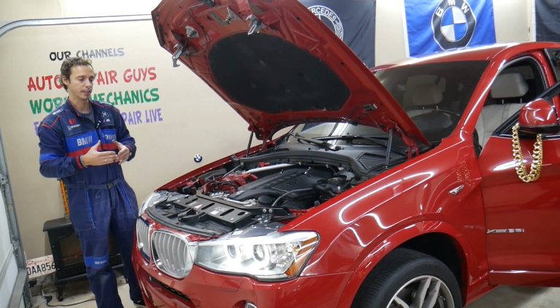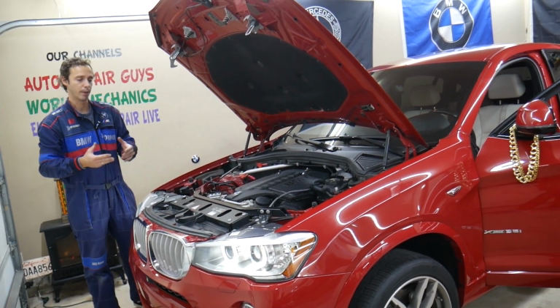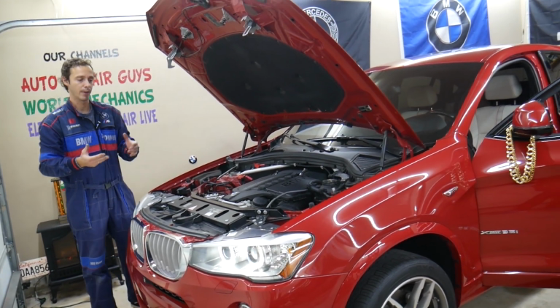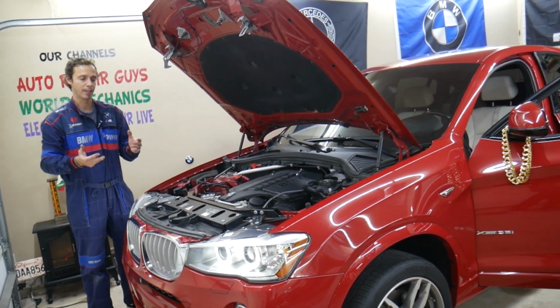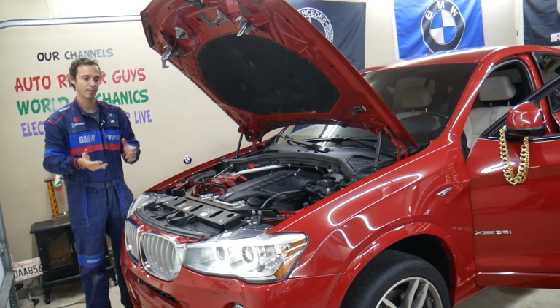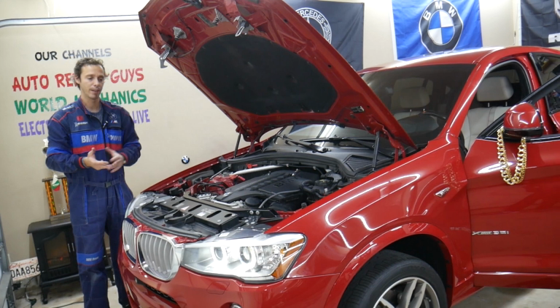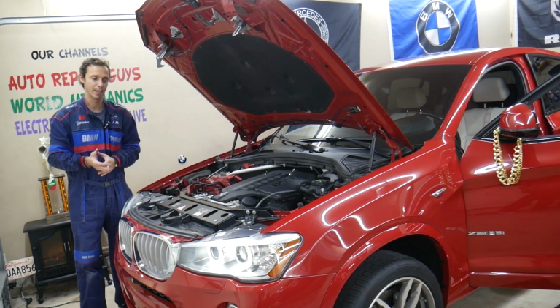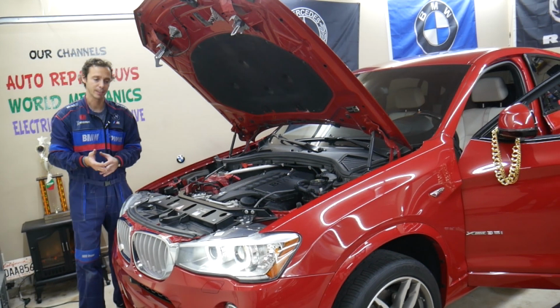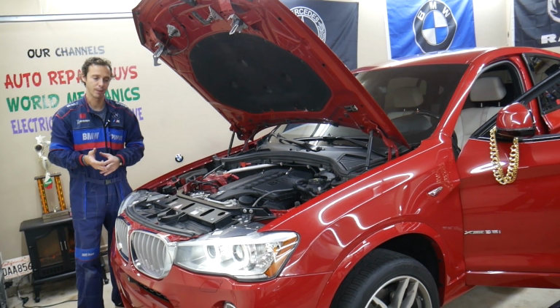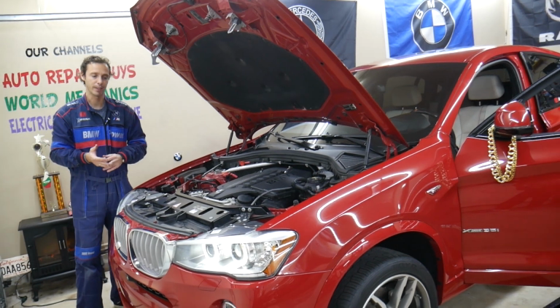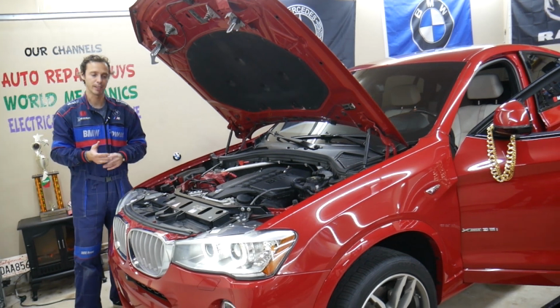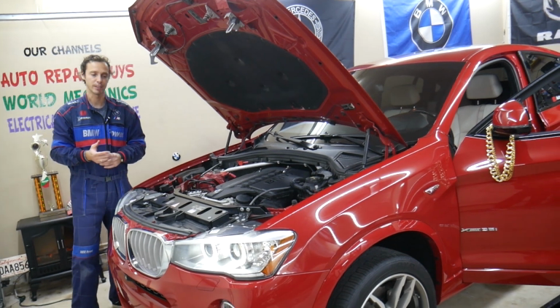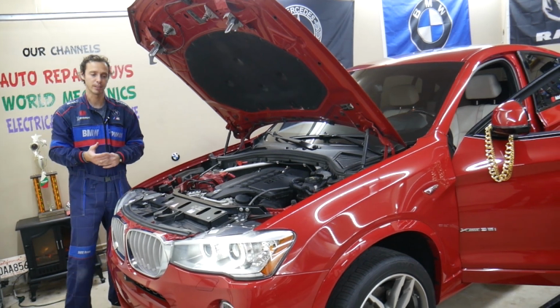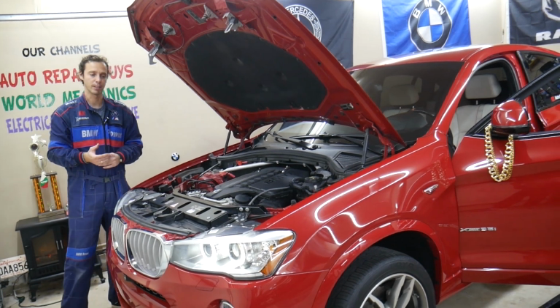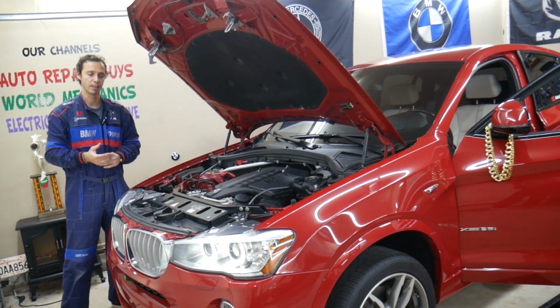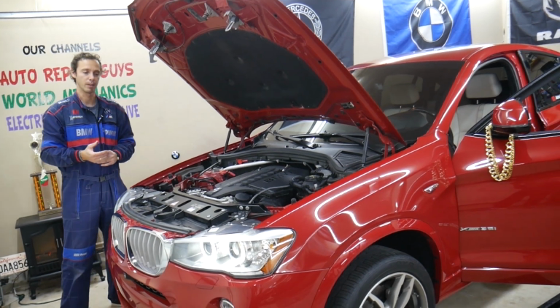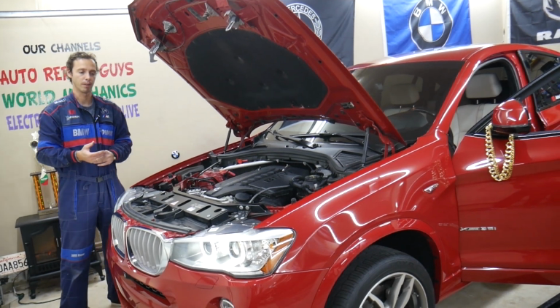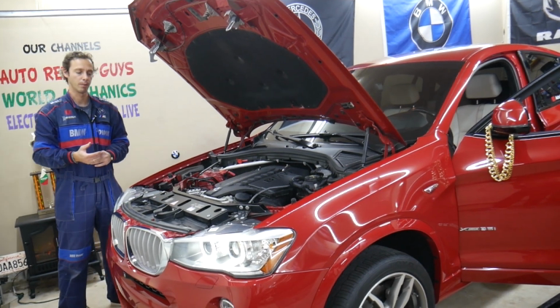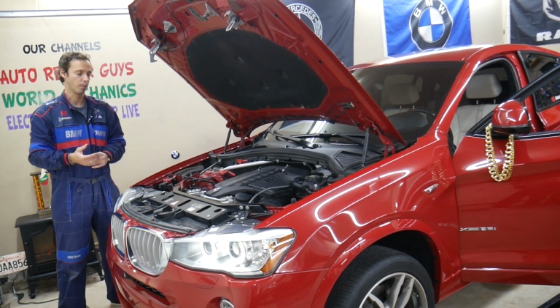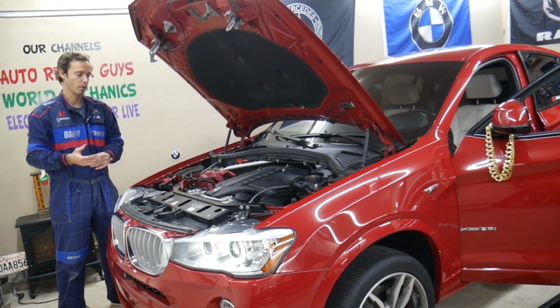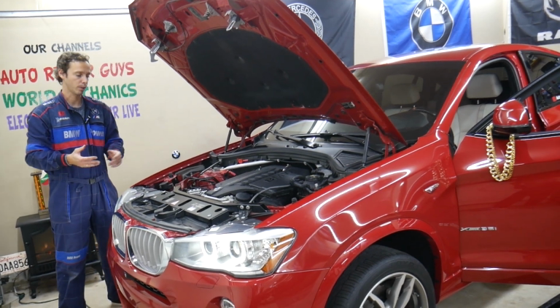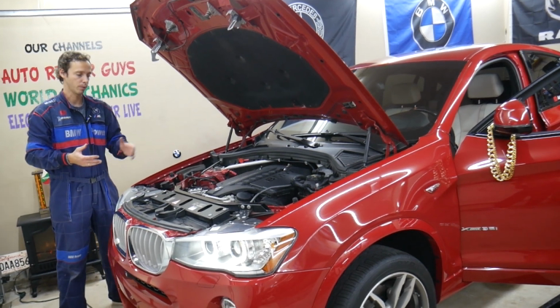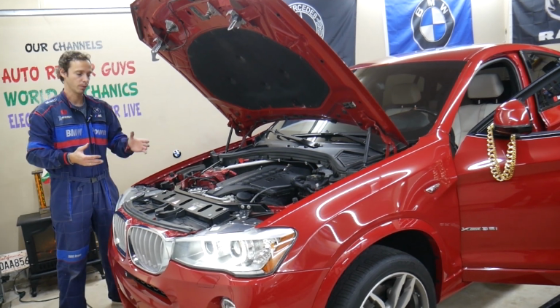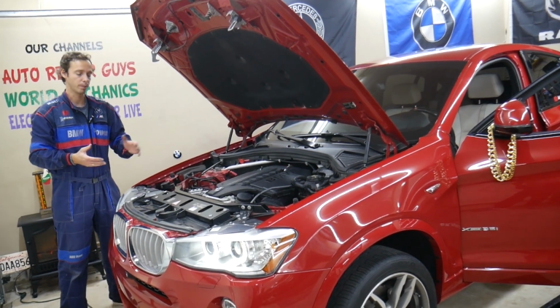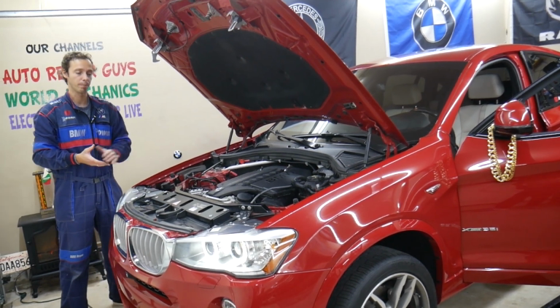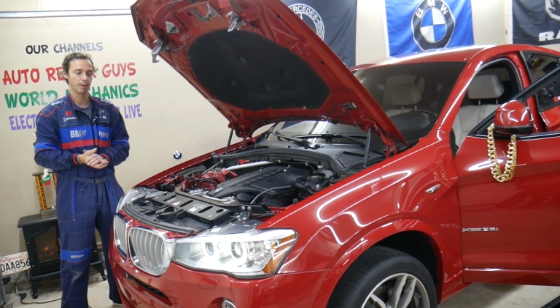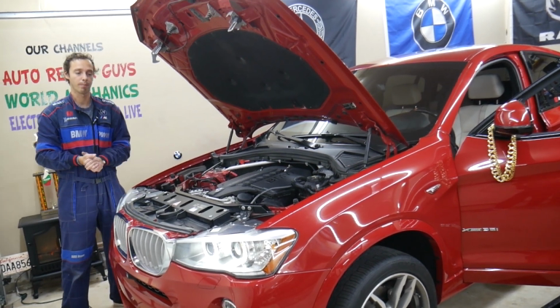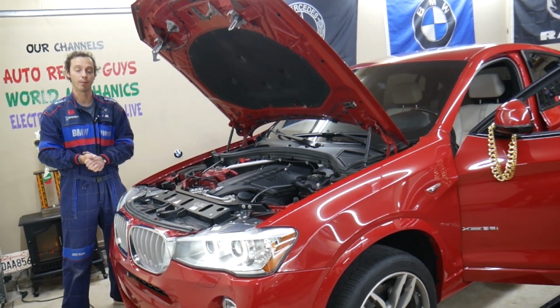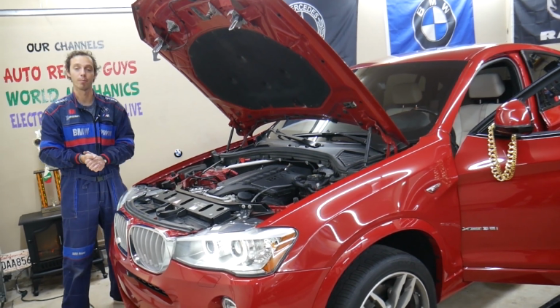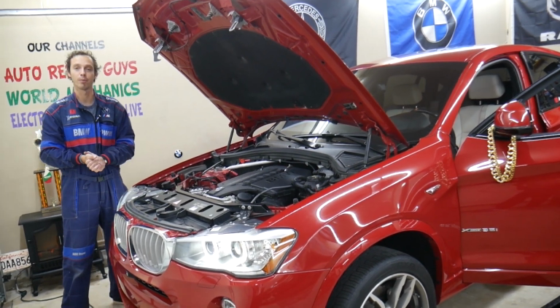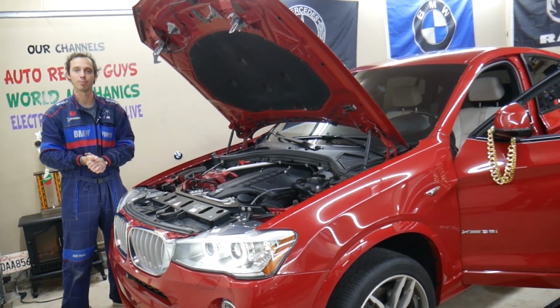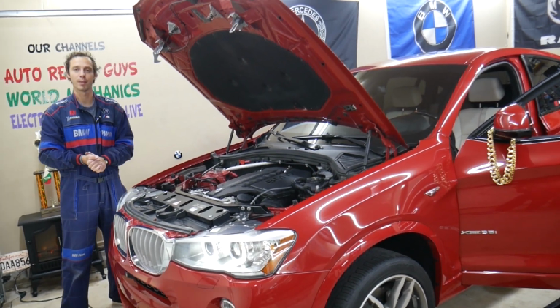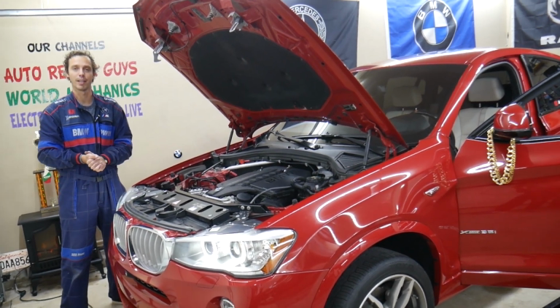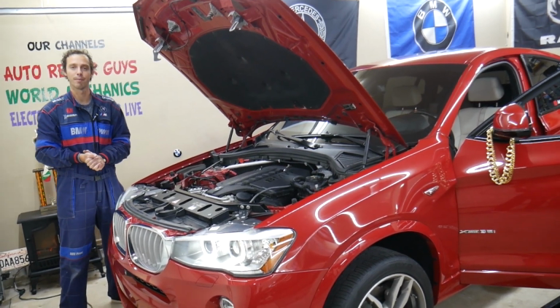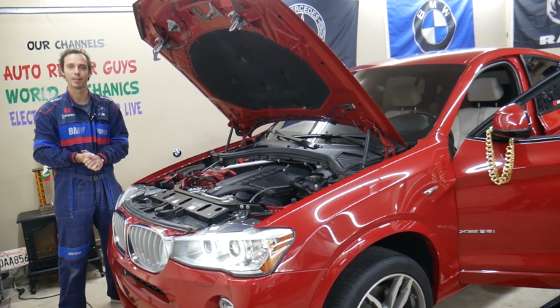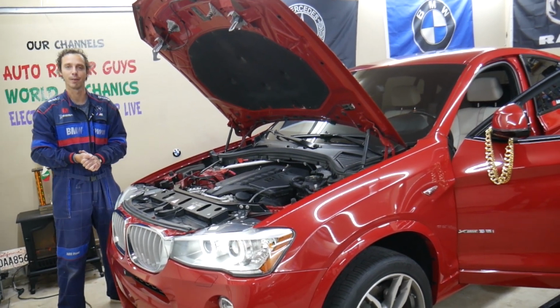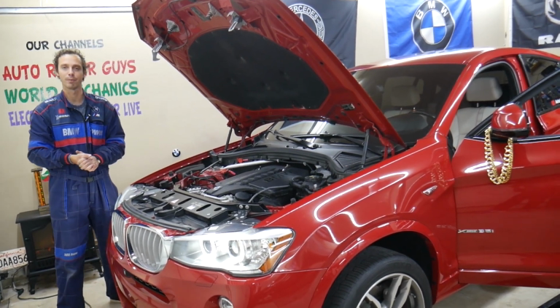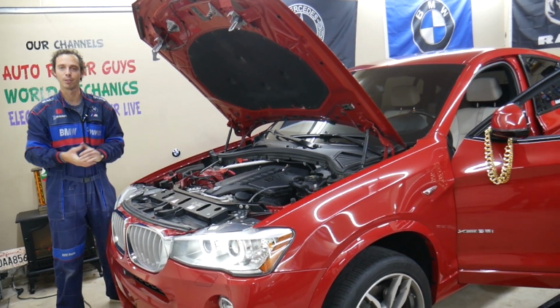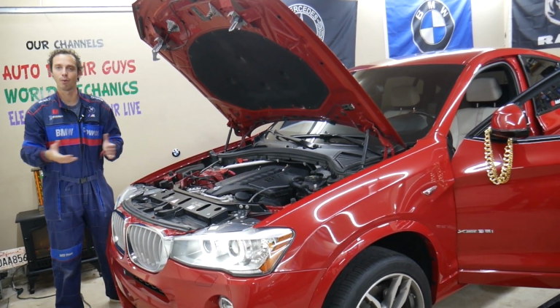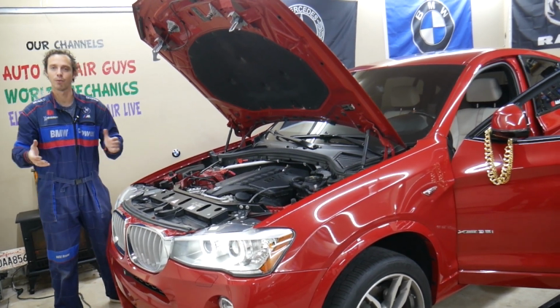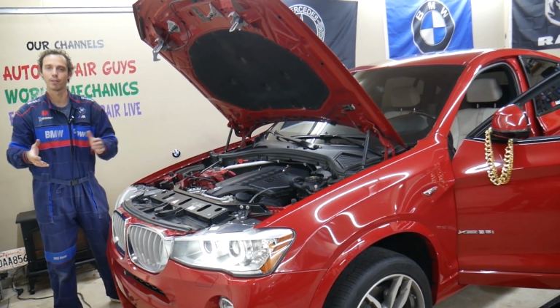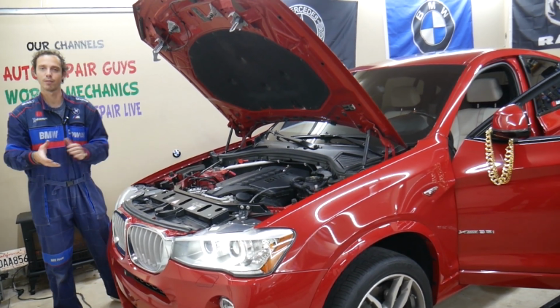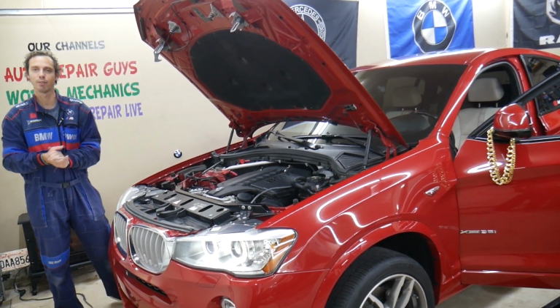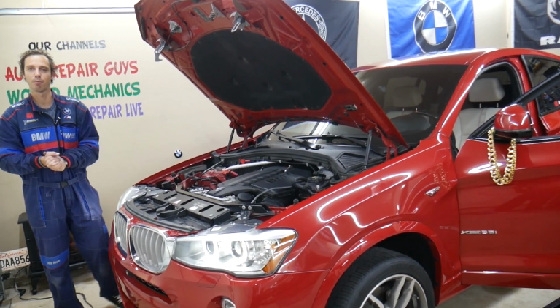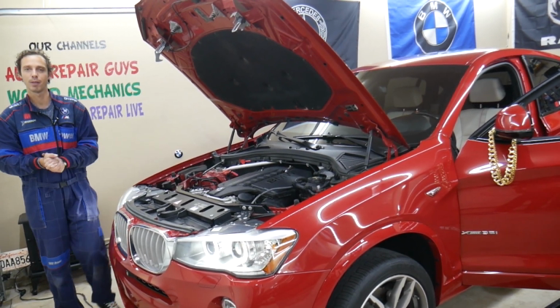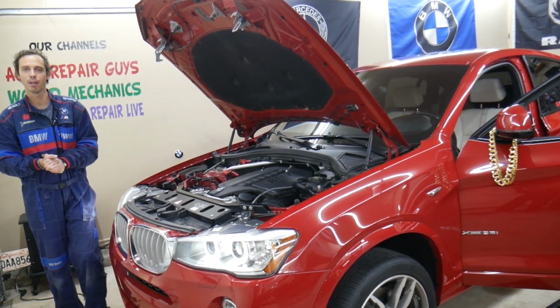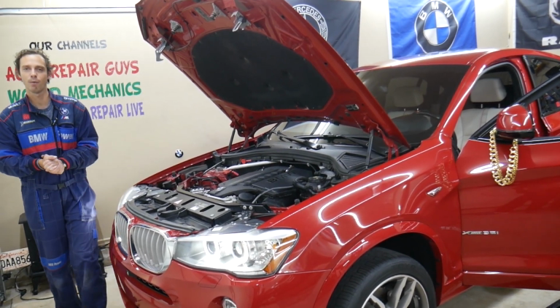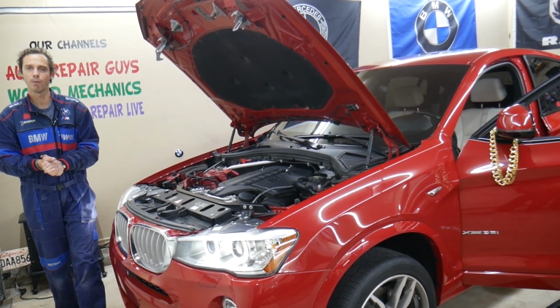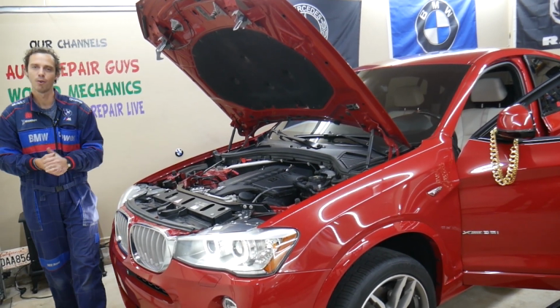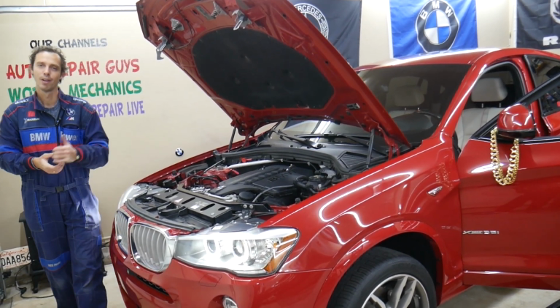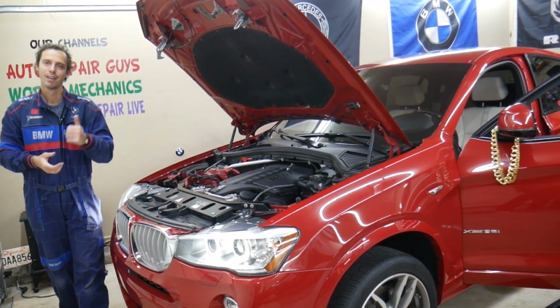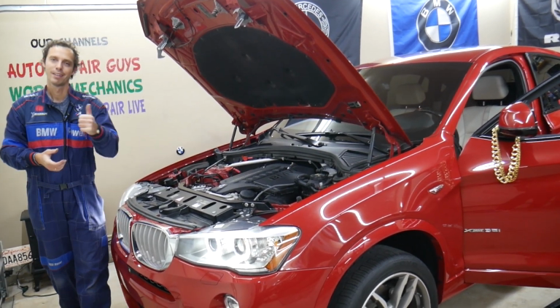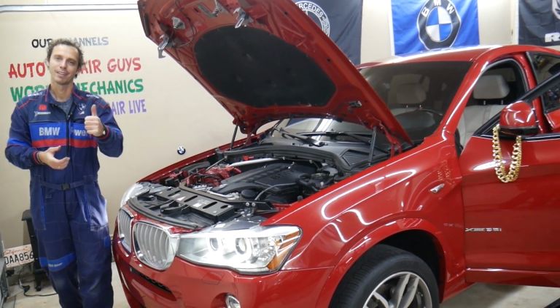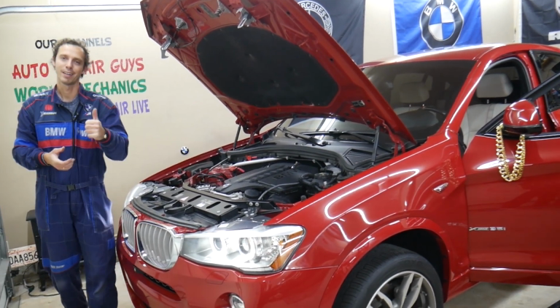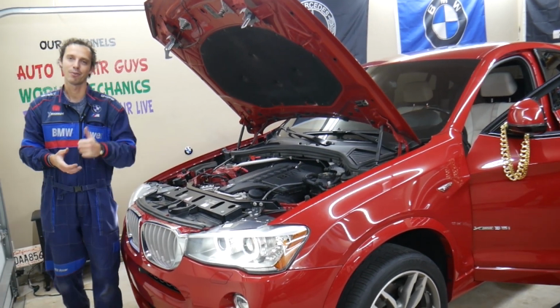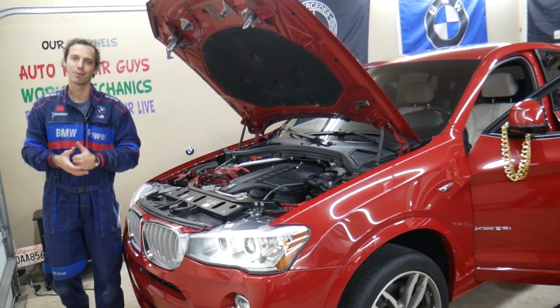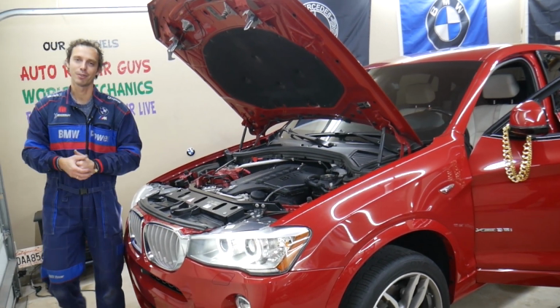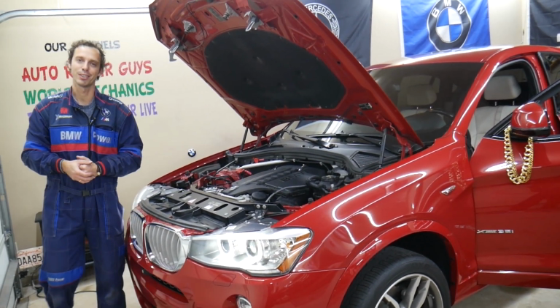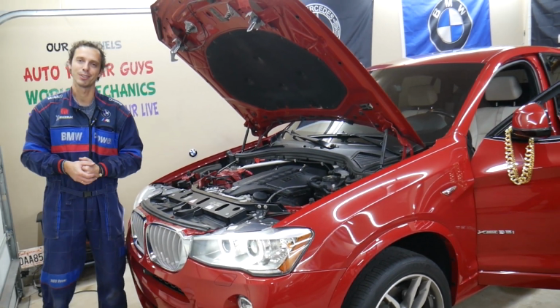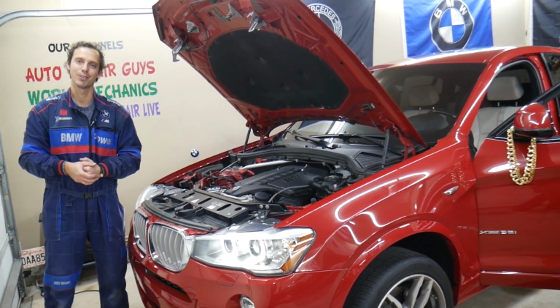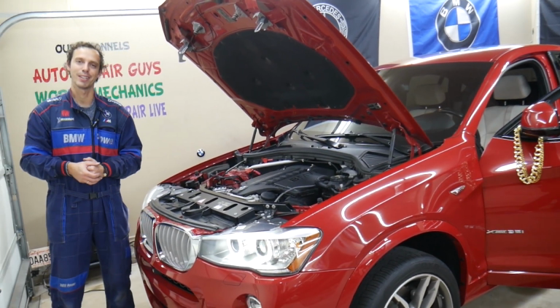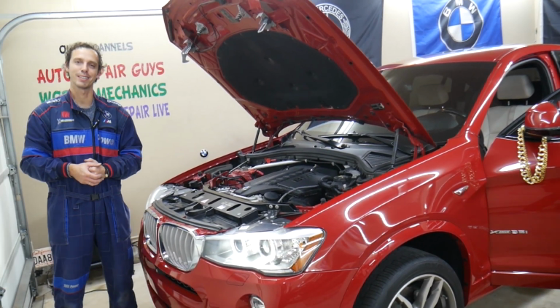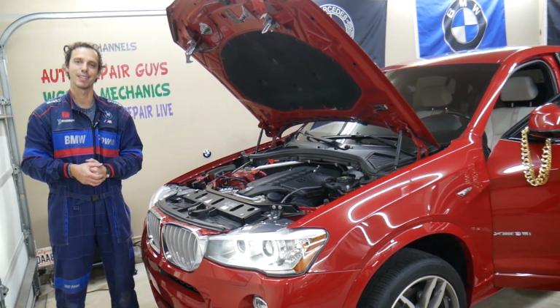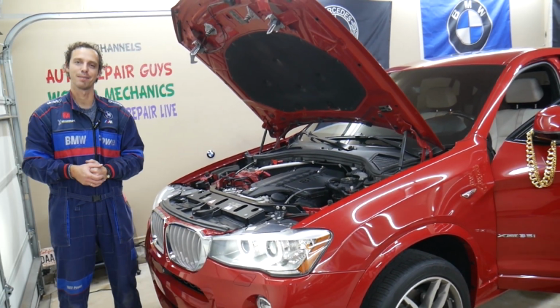That's how you do it. That's how you activate and test the water coolant pump on most BMWs. Hopefully this video will be helpful. Thanks for watching, see you next time.